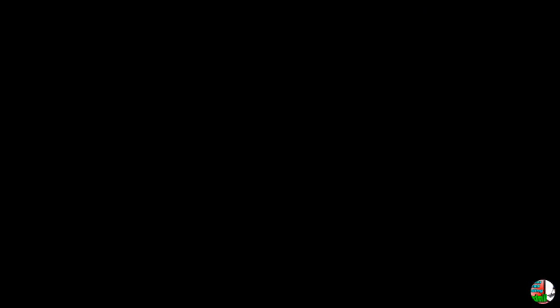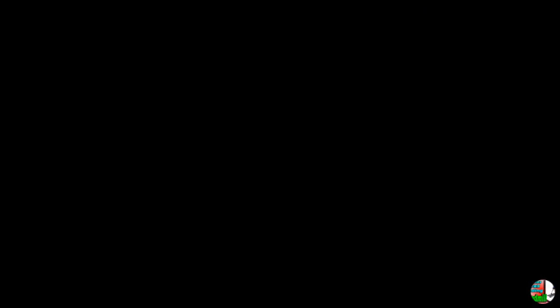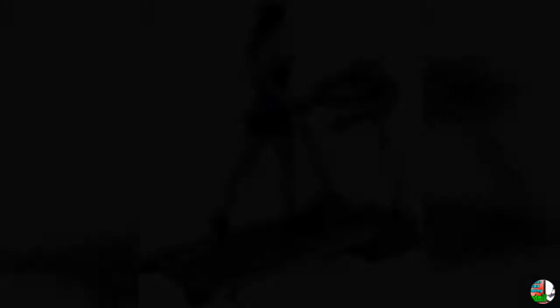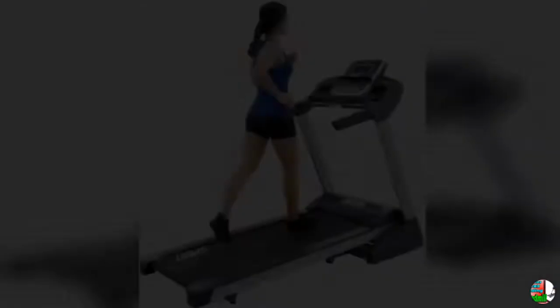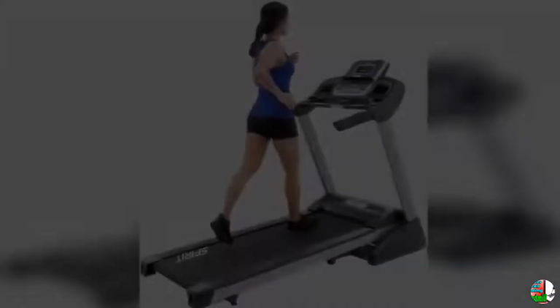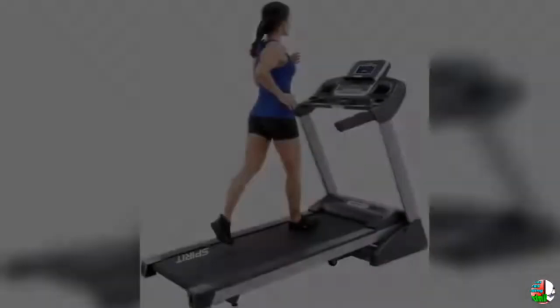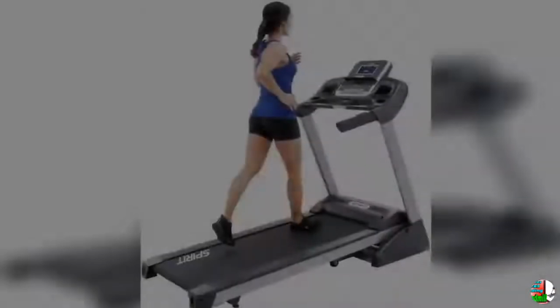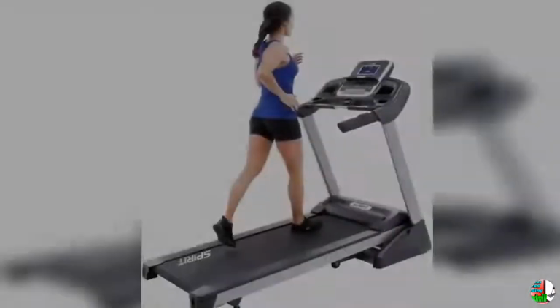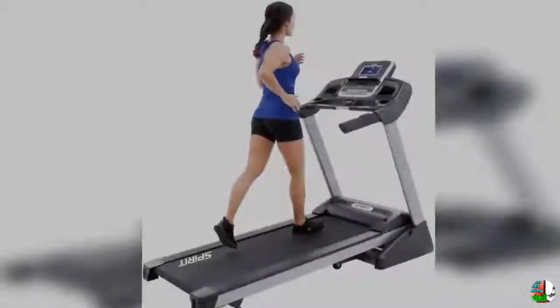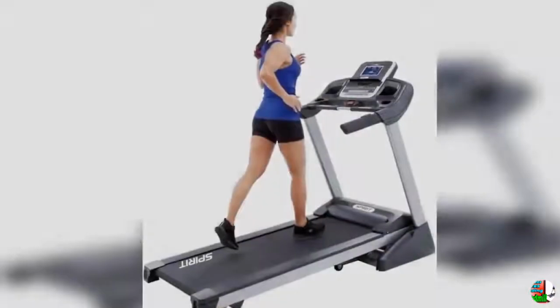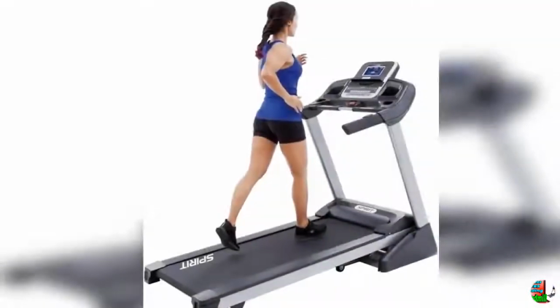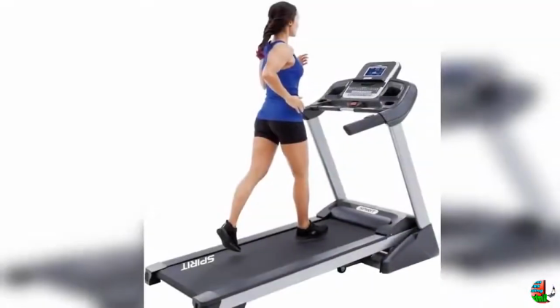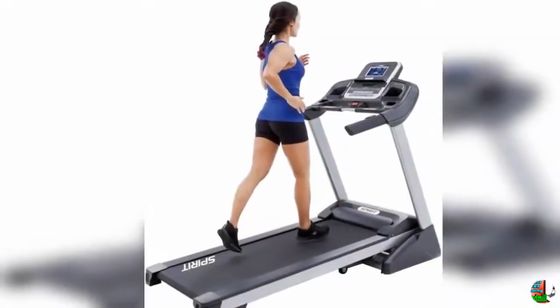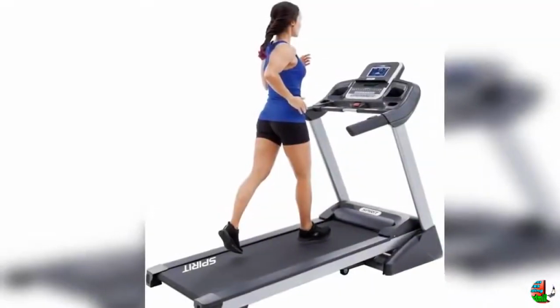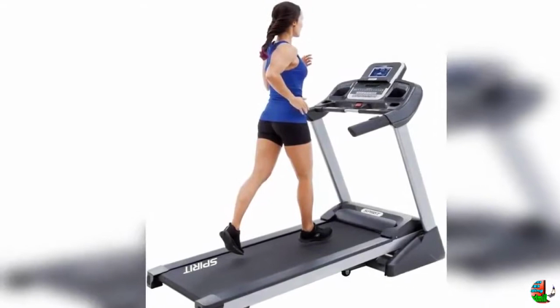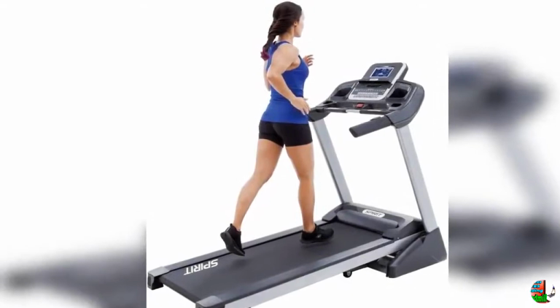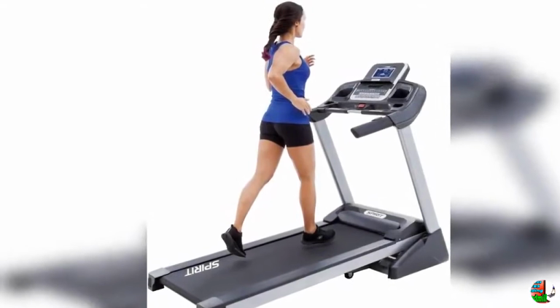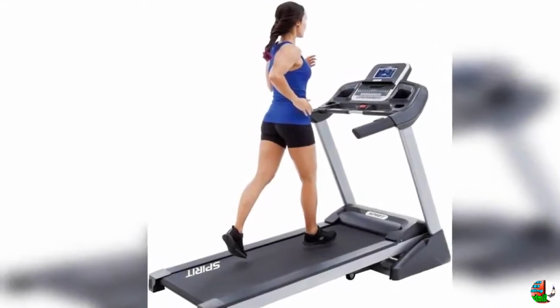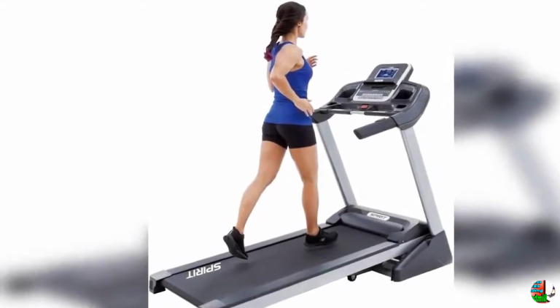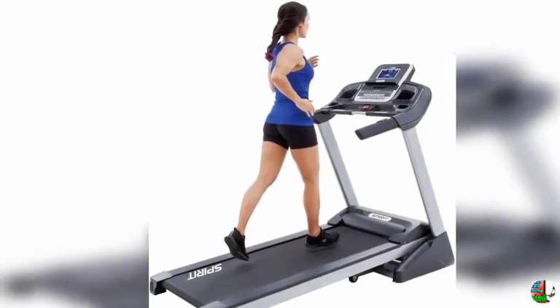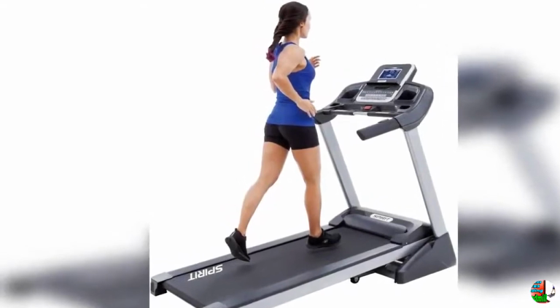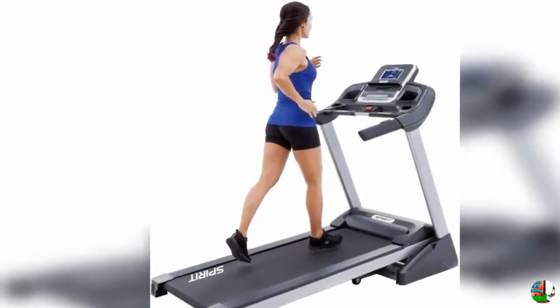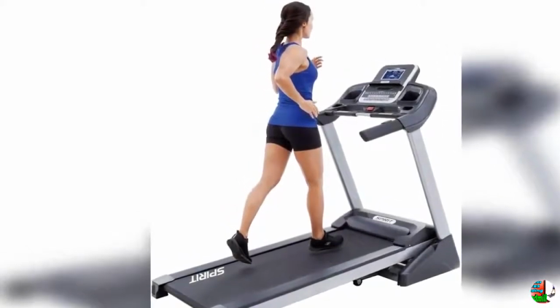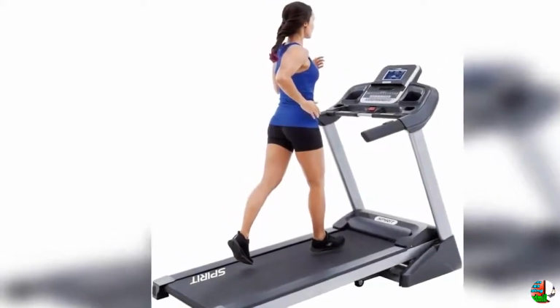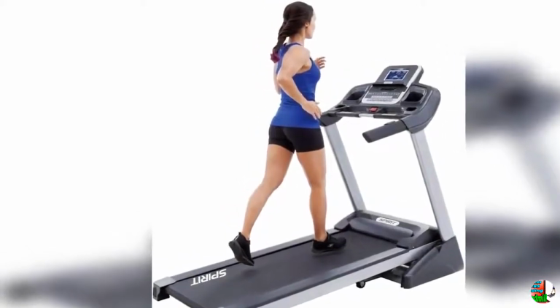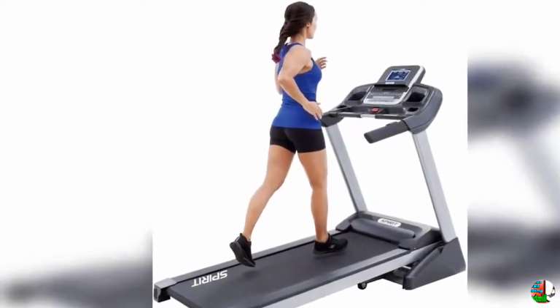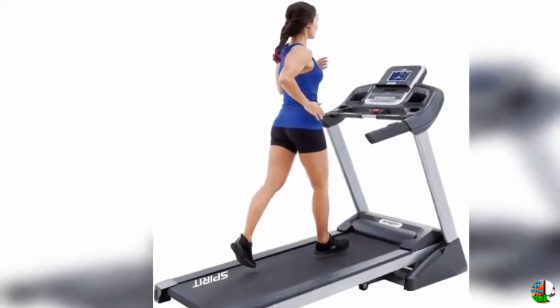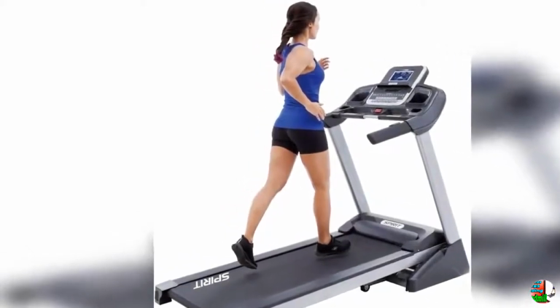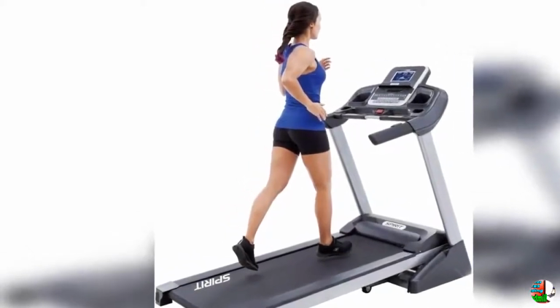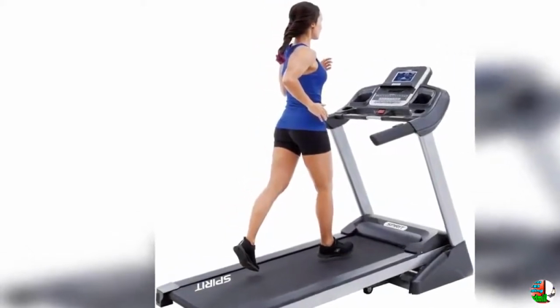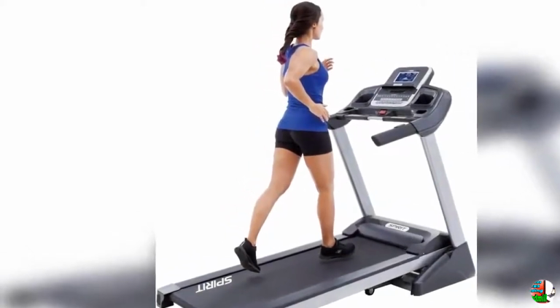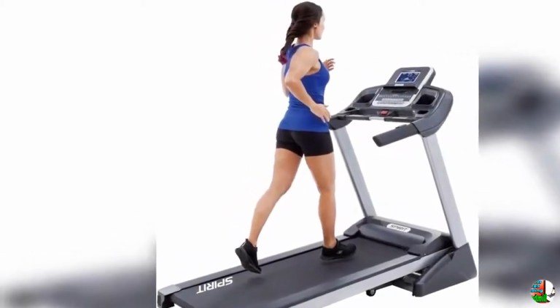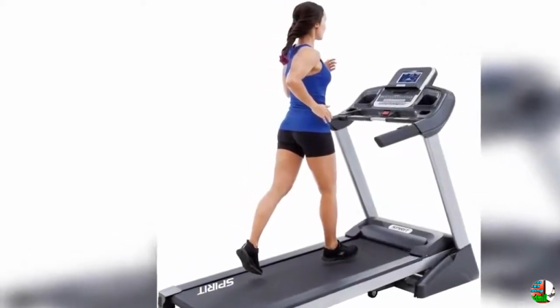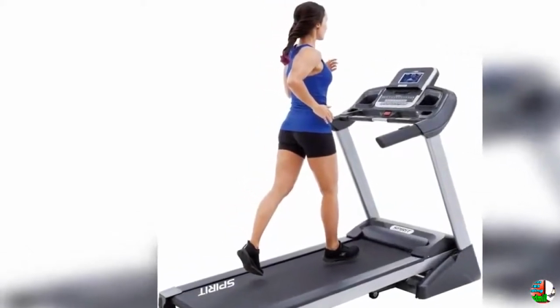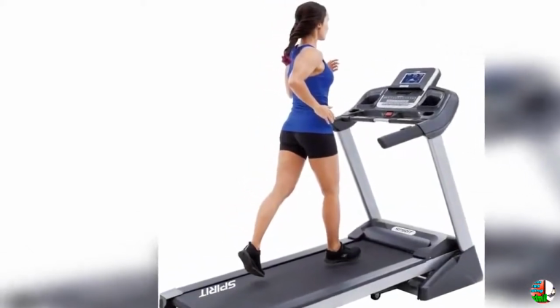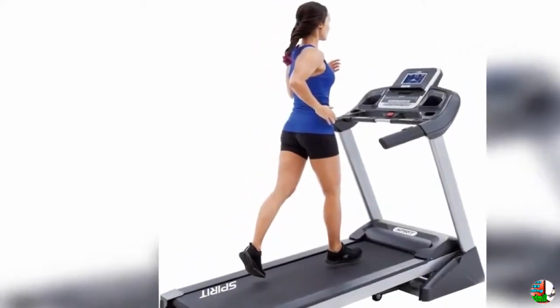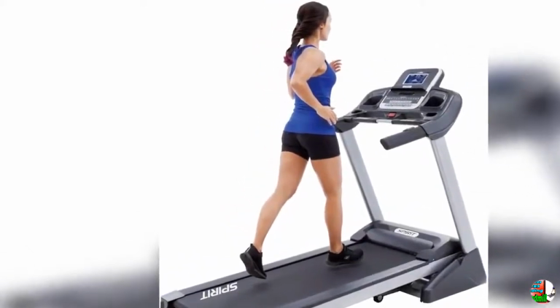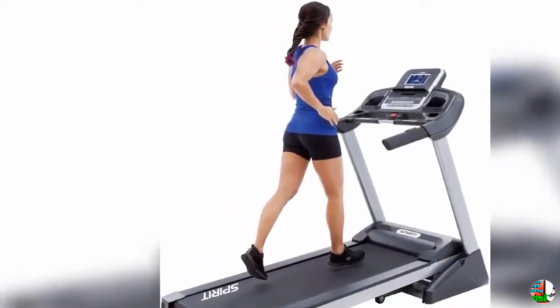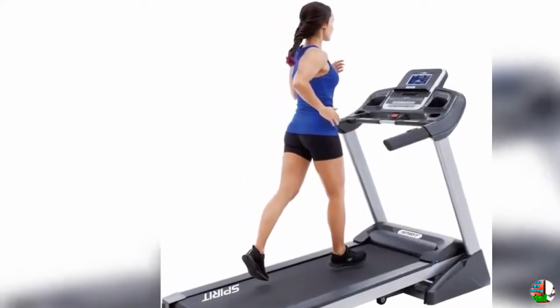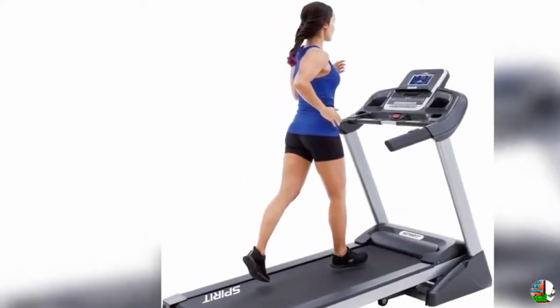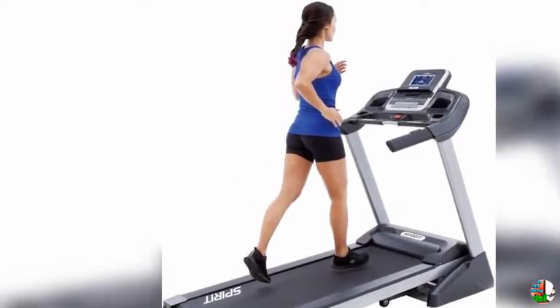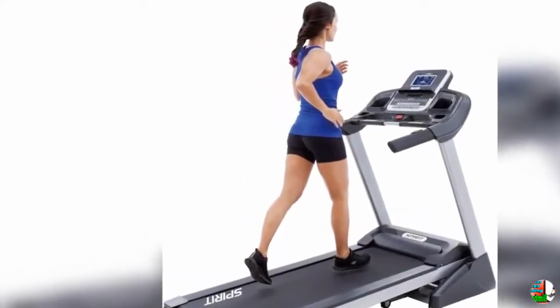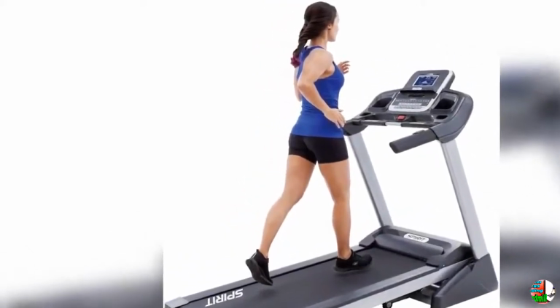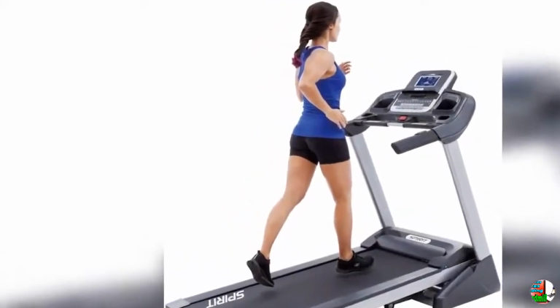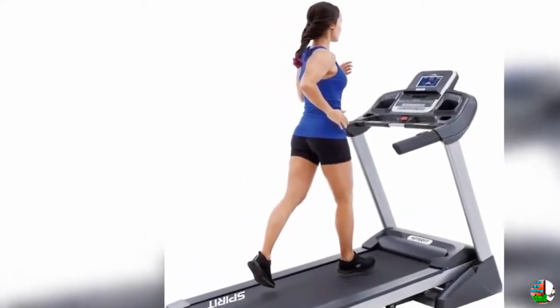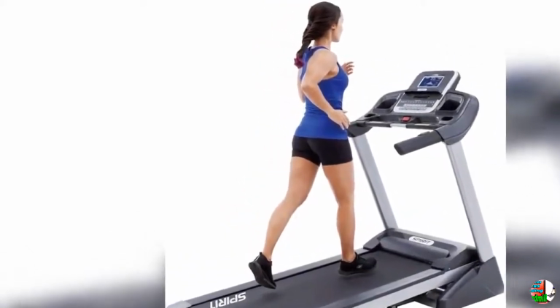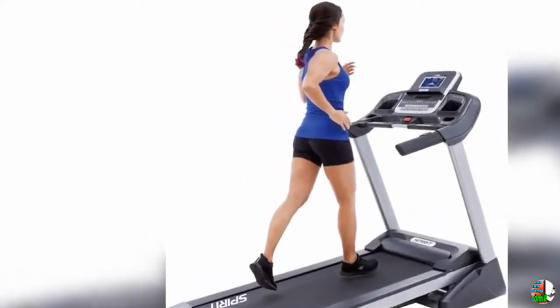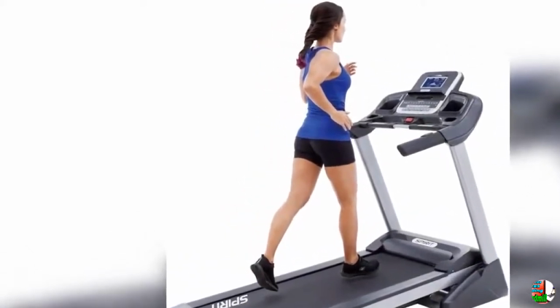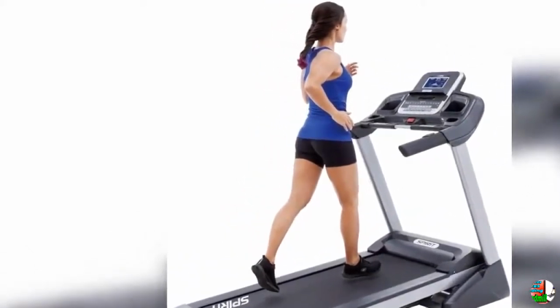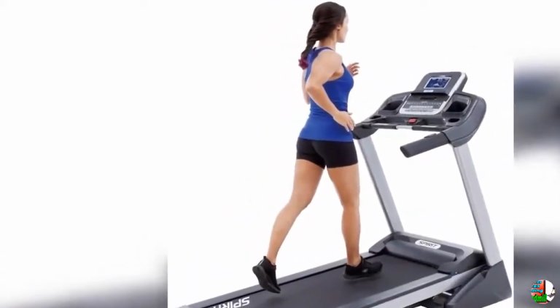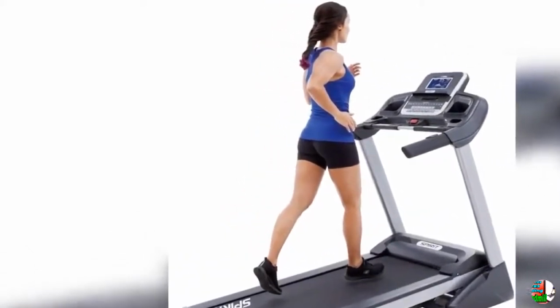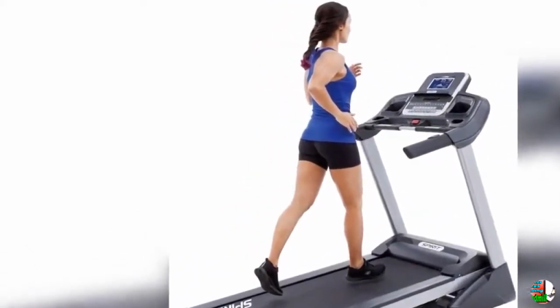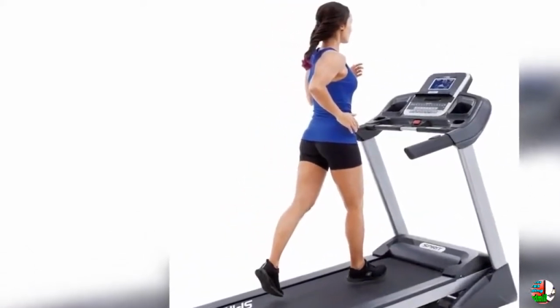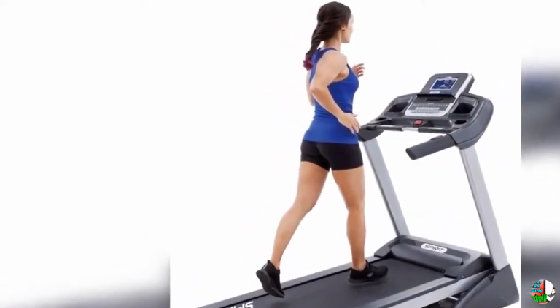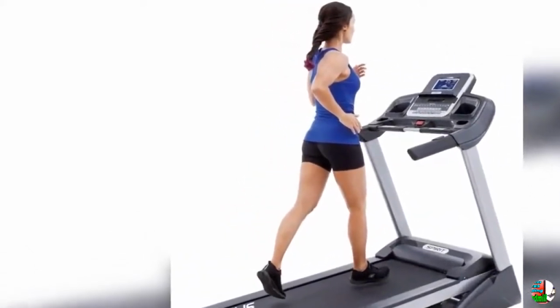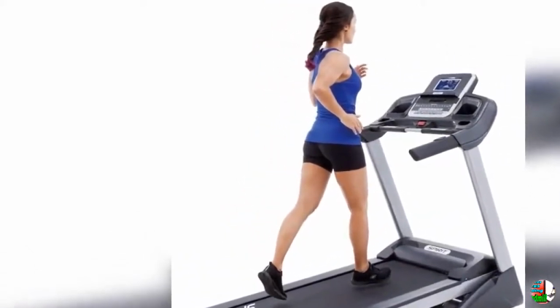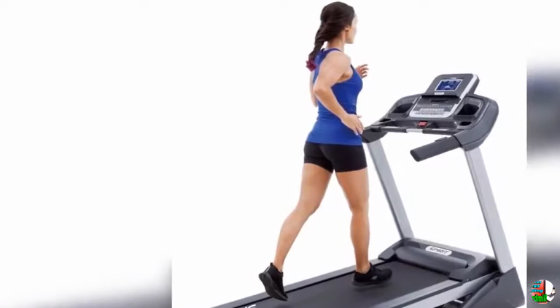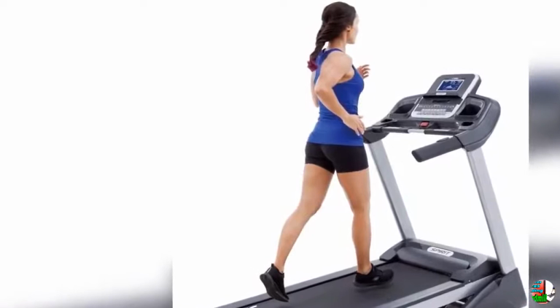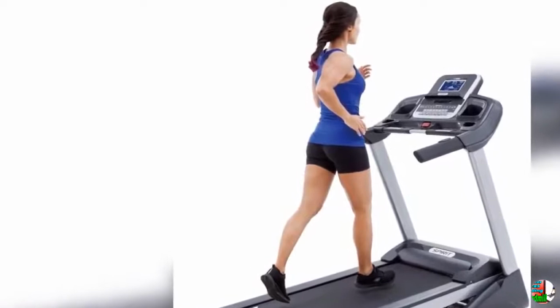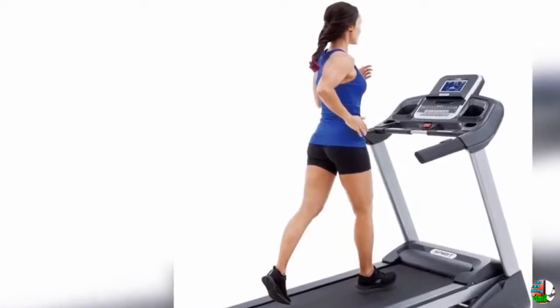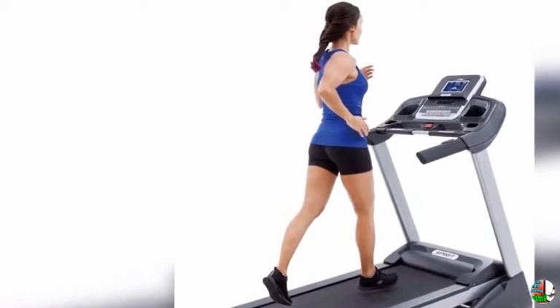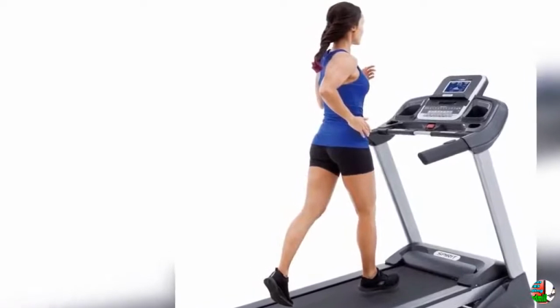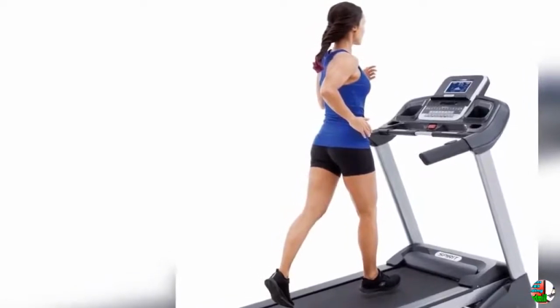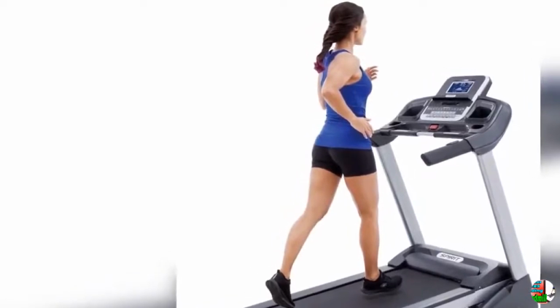Incline Ranges — 12 levels of incline help create variety in your workout, and can quickly shake up a simple walk.